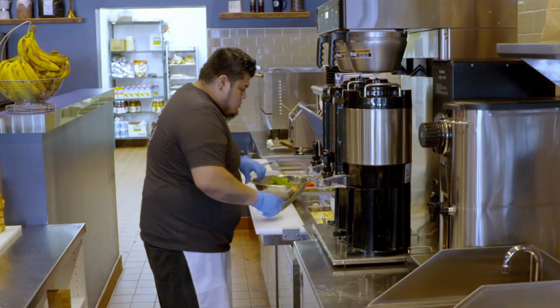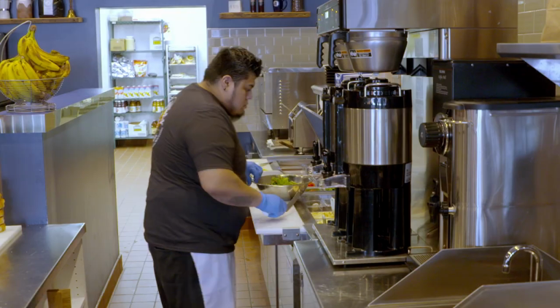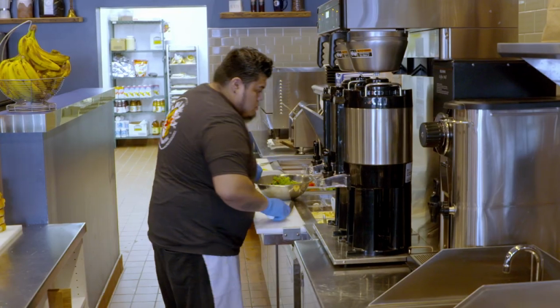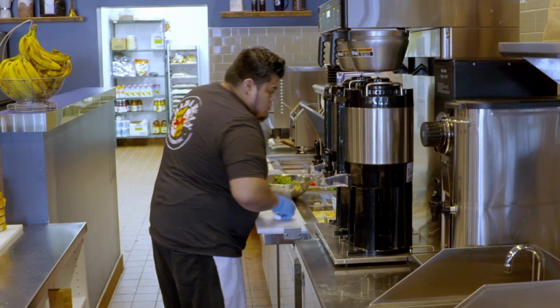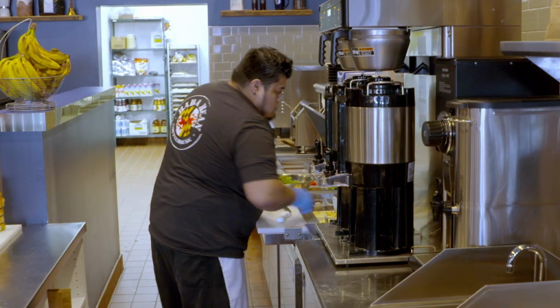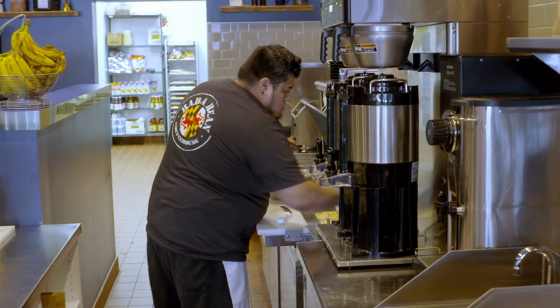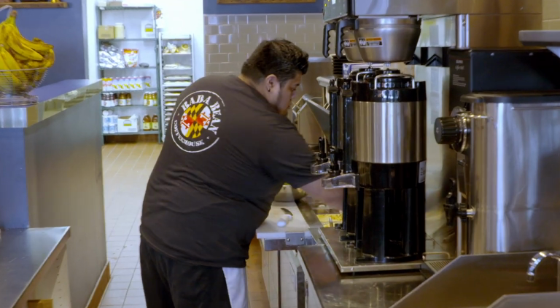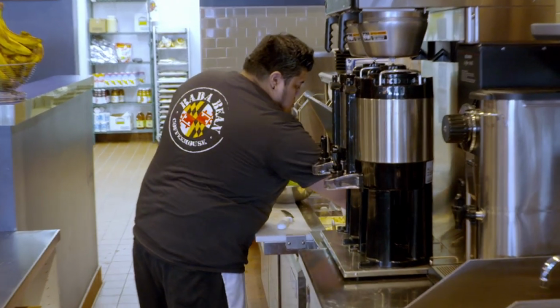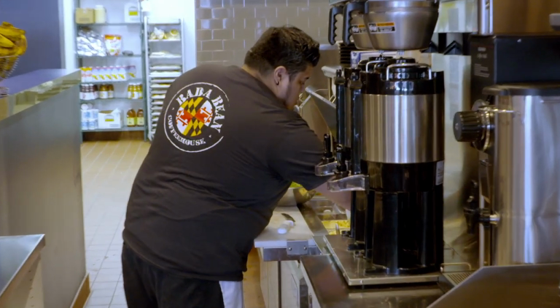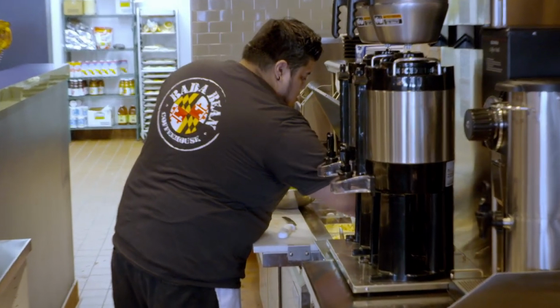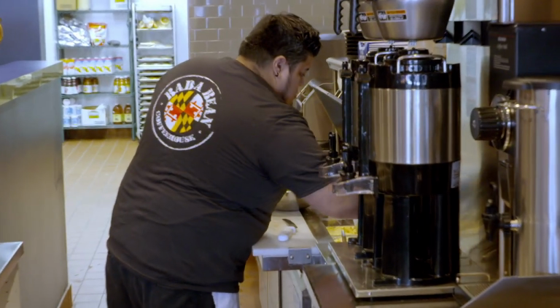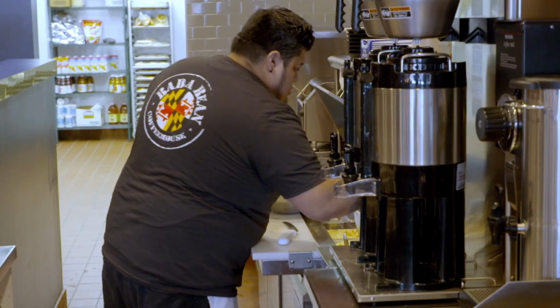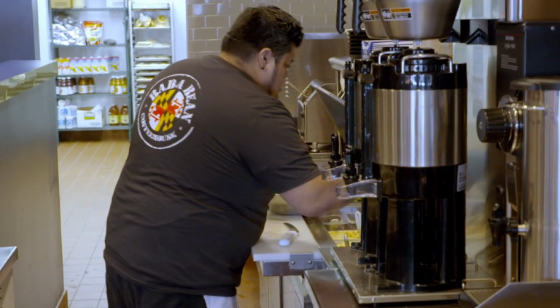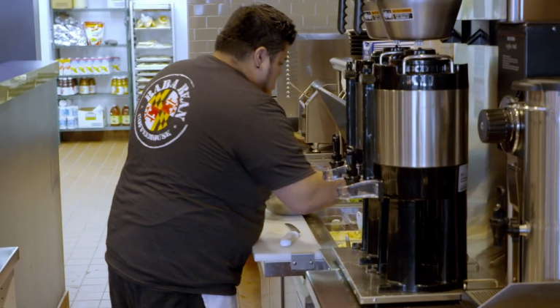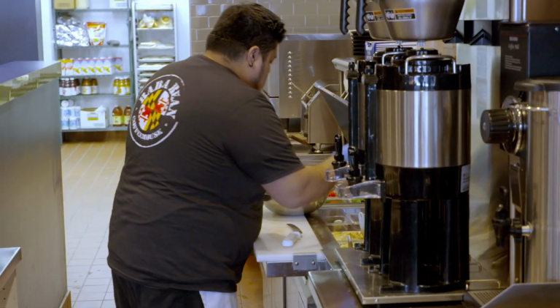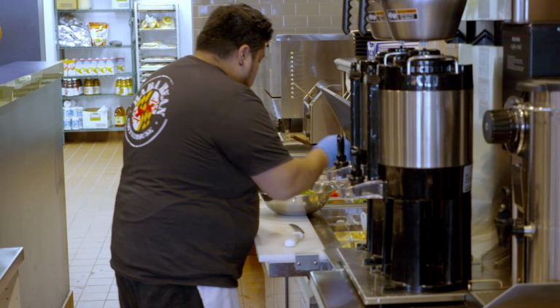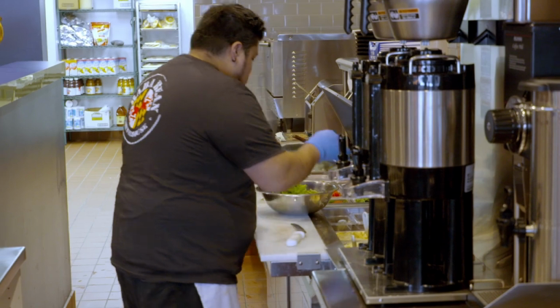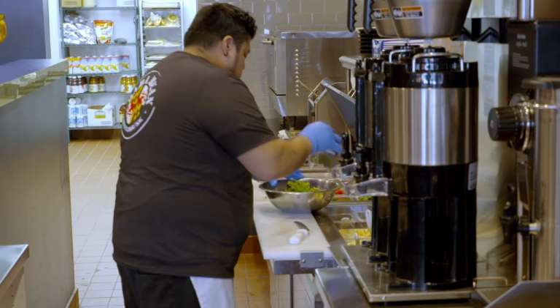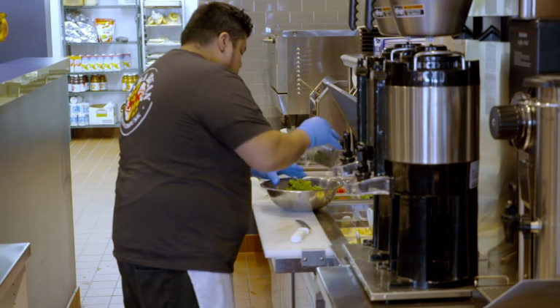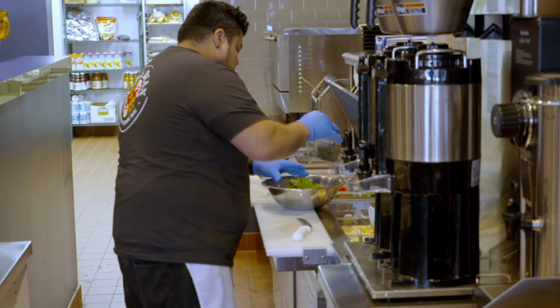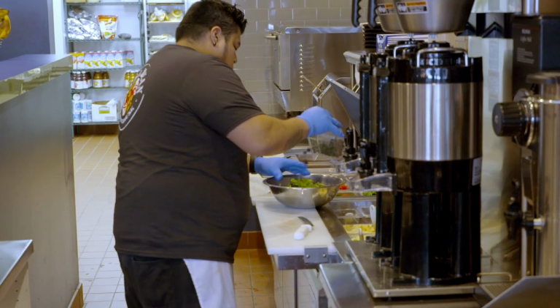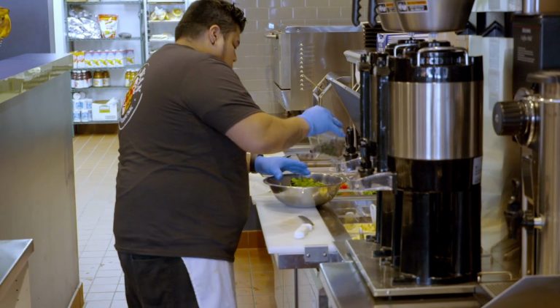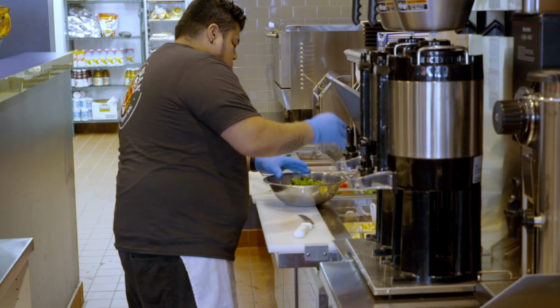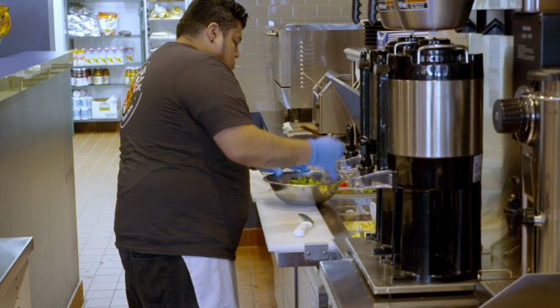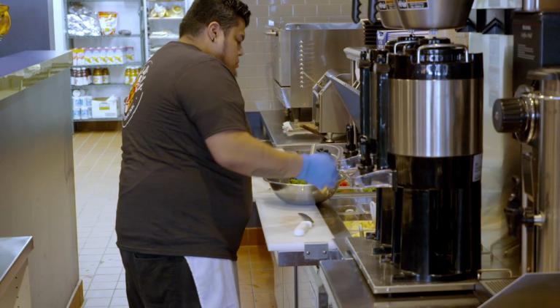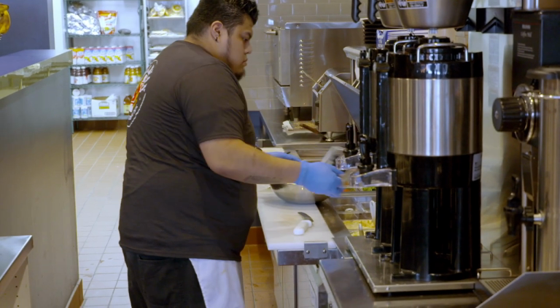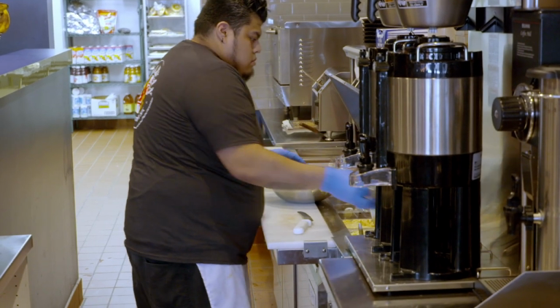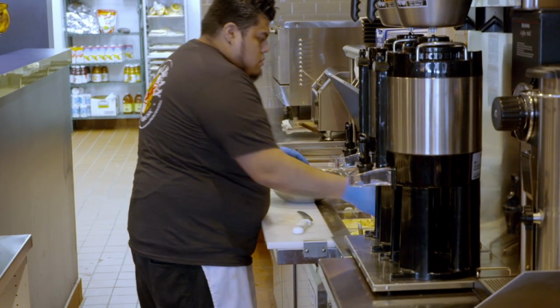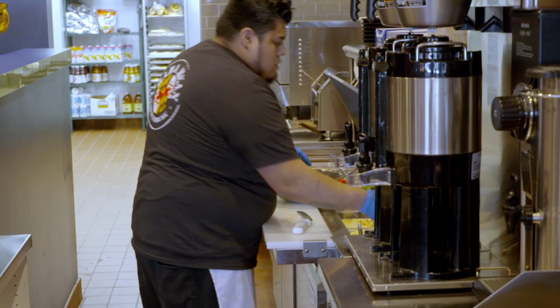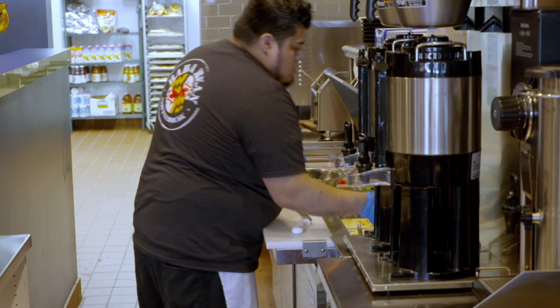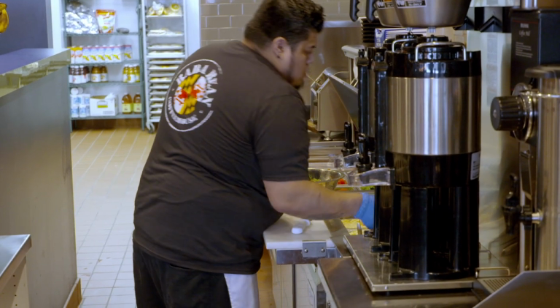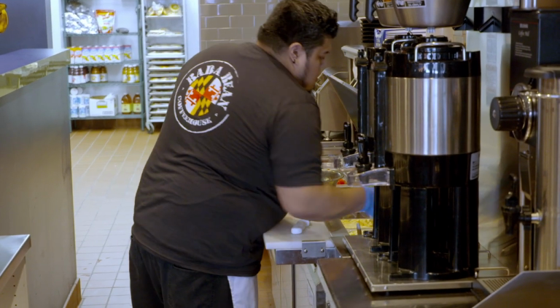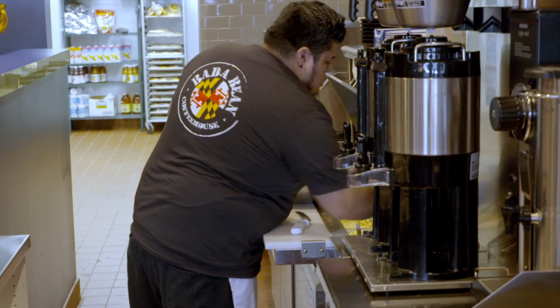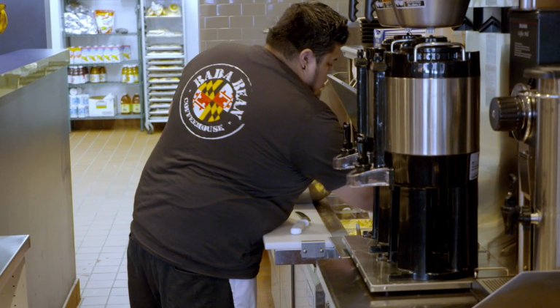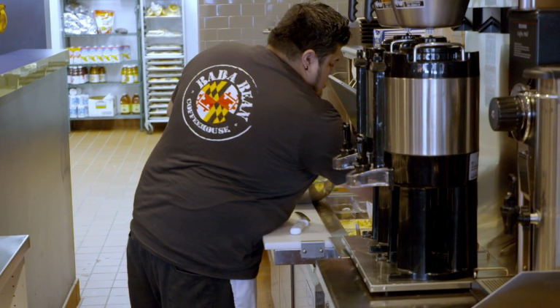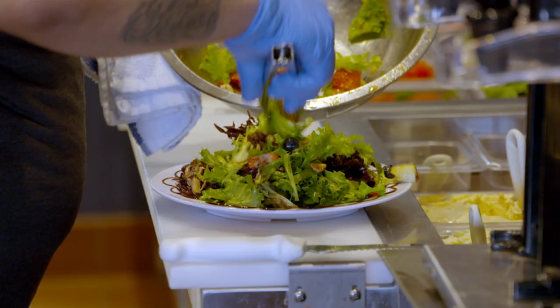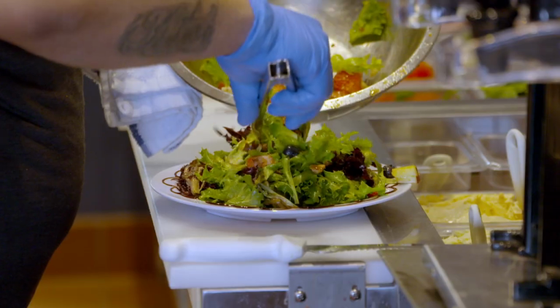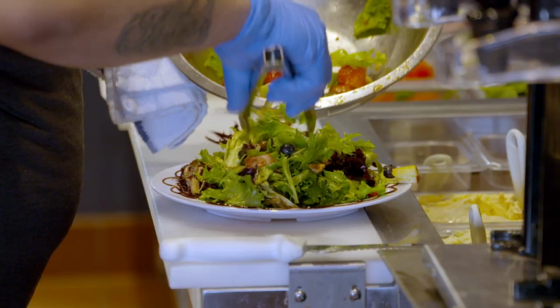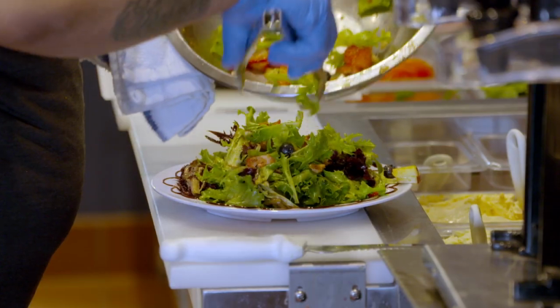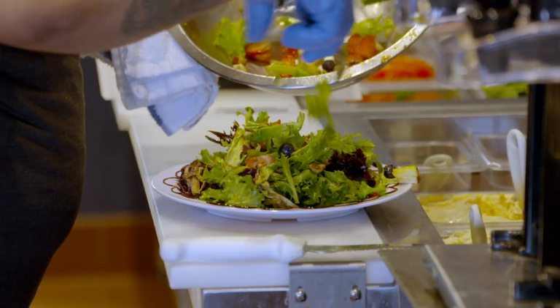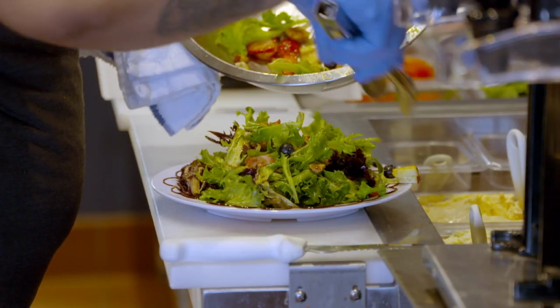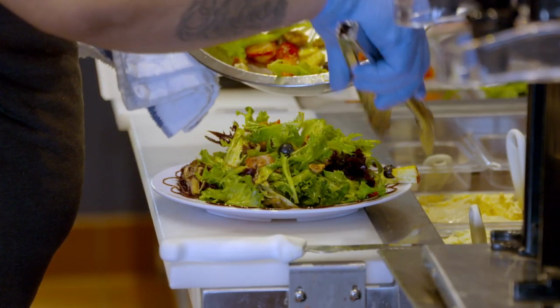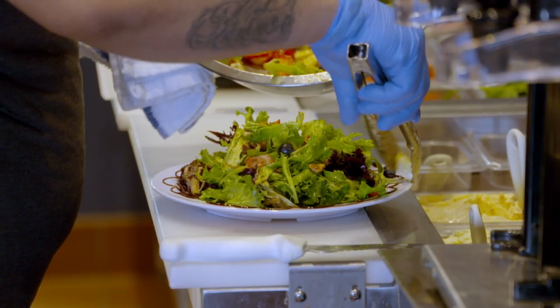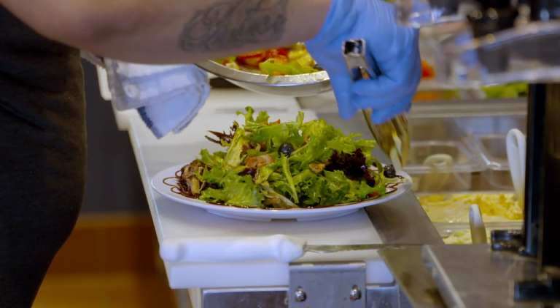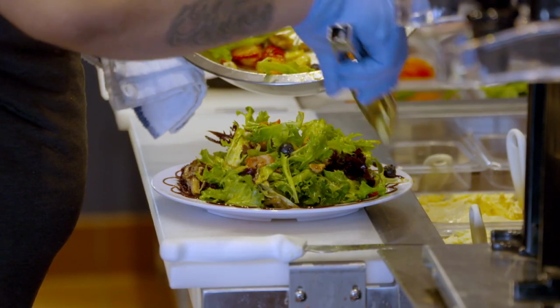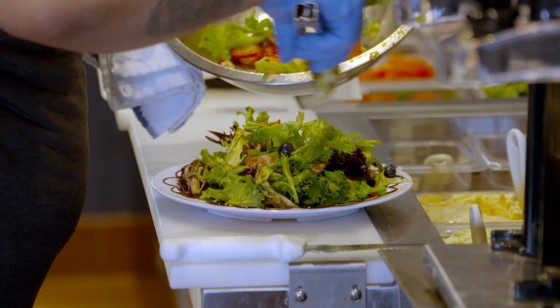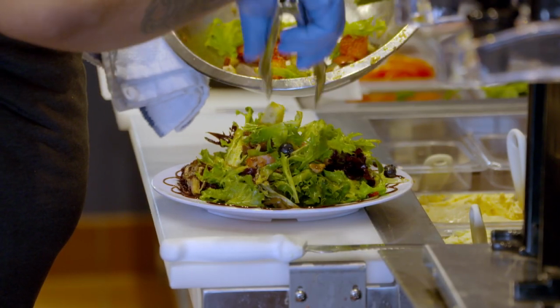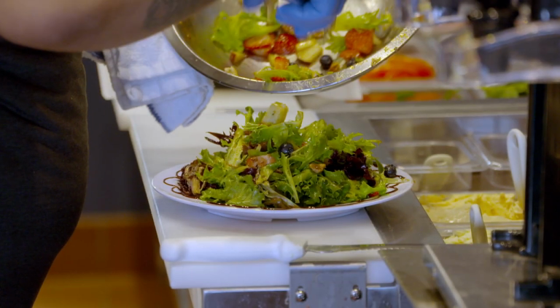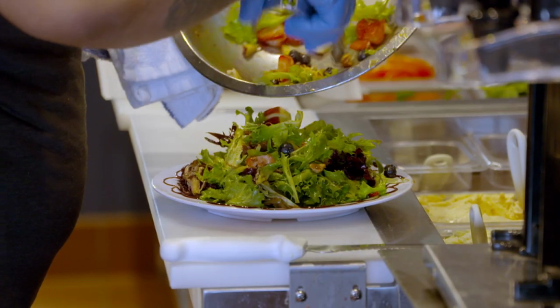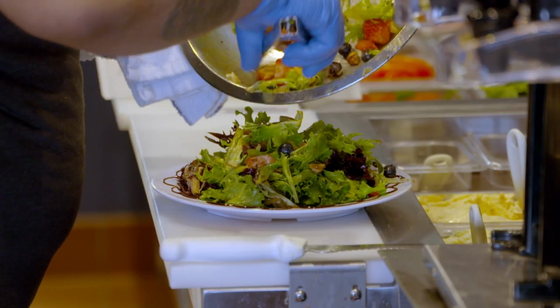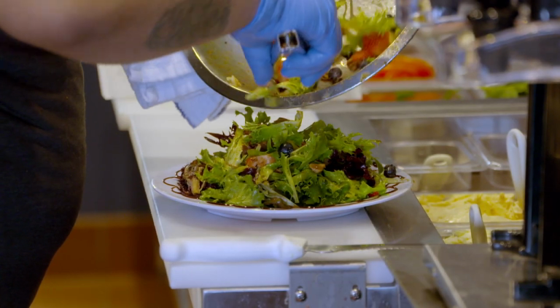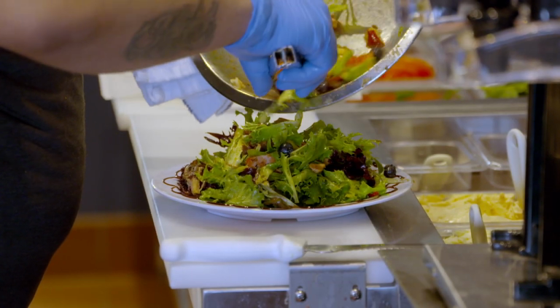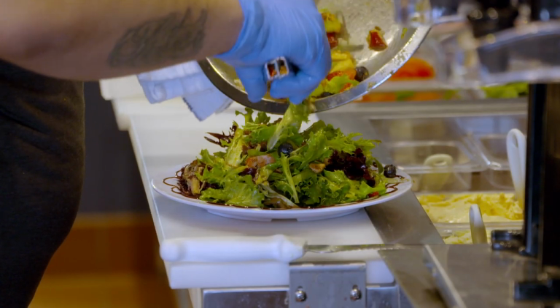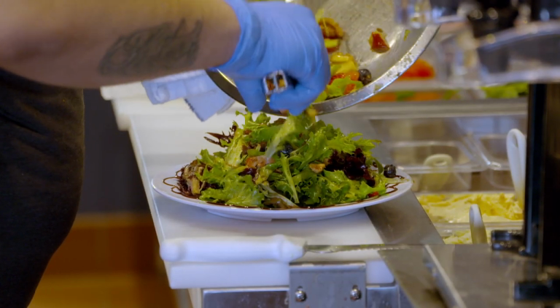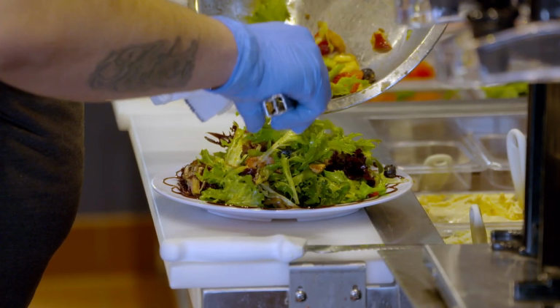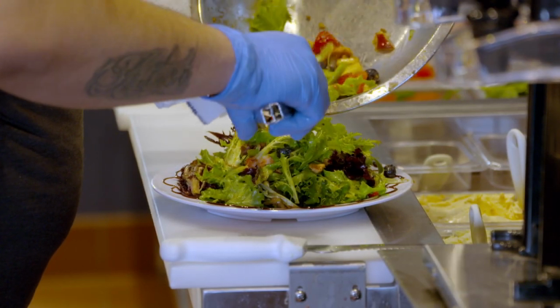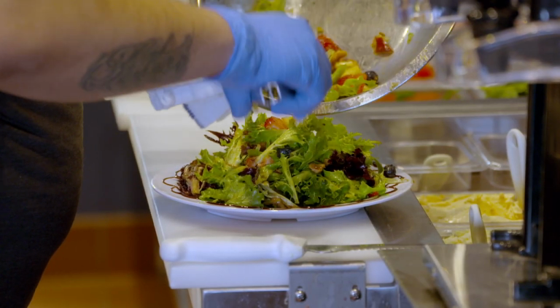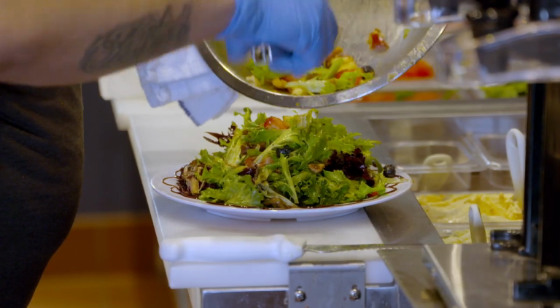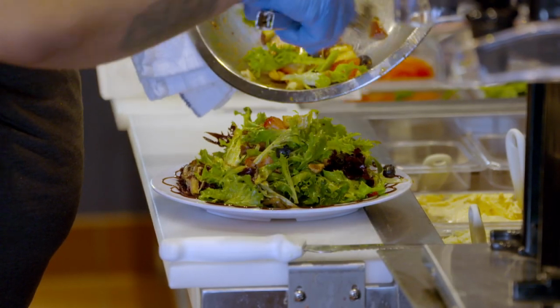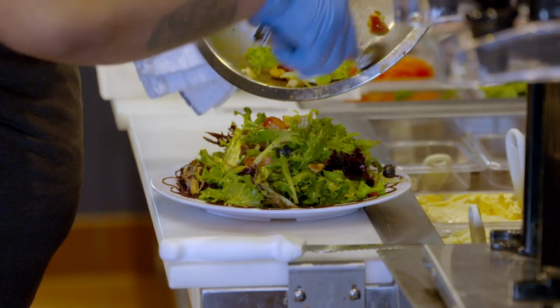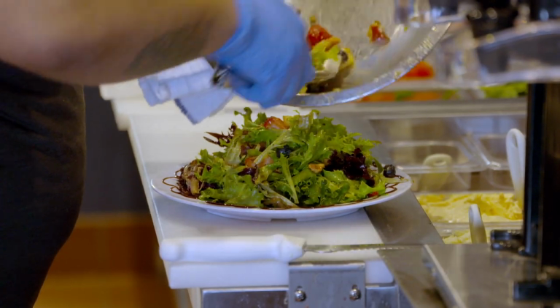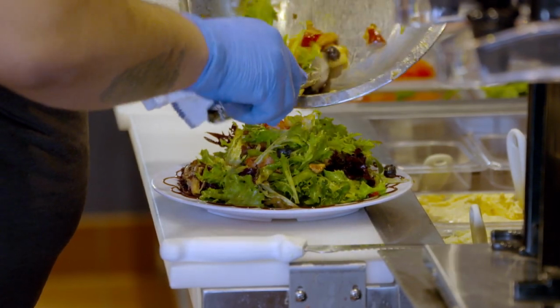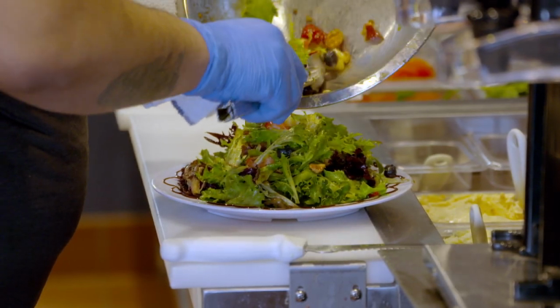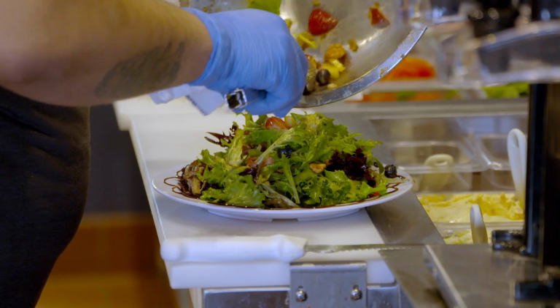Currently, he's working on the Harvest Salad. It comes with strawberries, blueberries, candied walnuts, and some gorgonzola cheese.